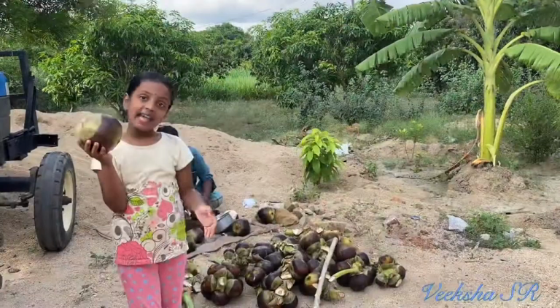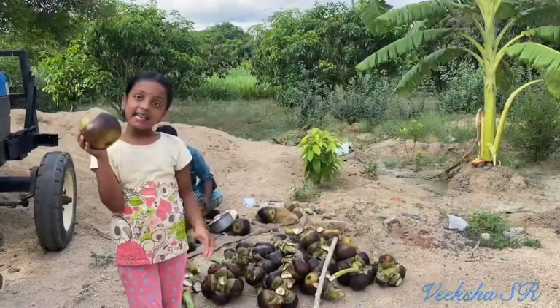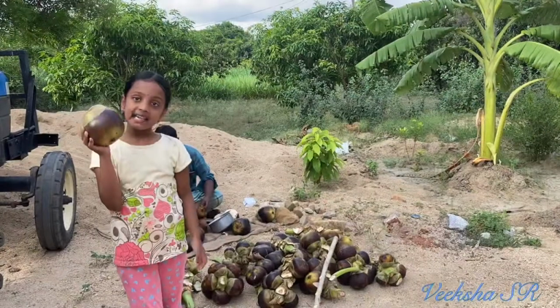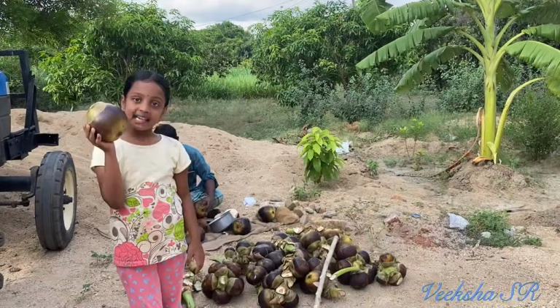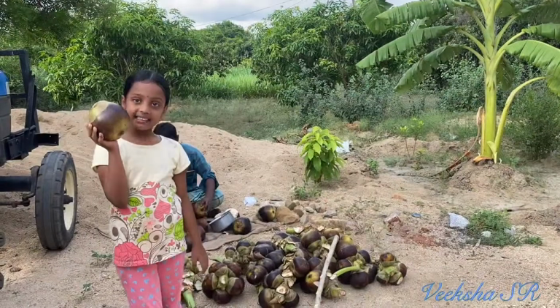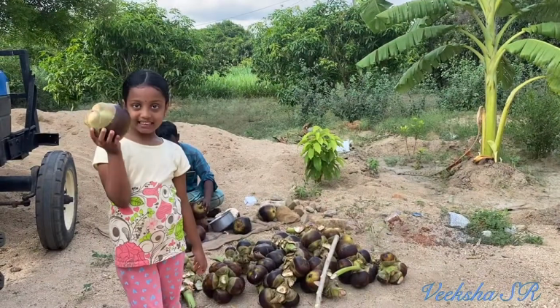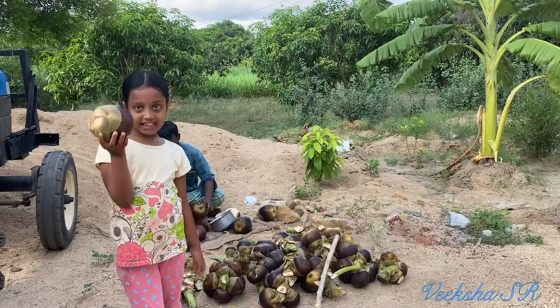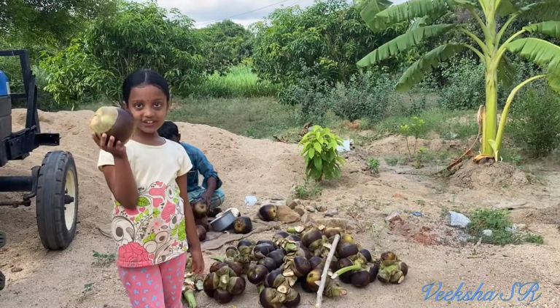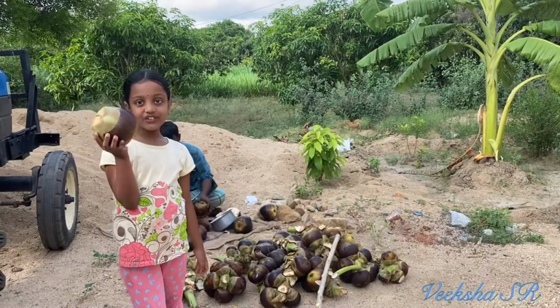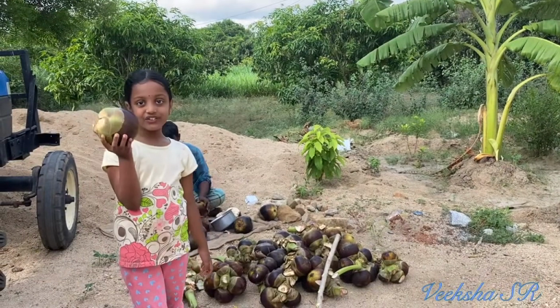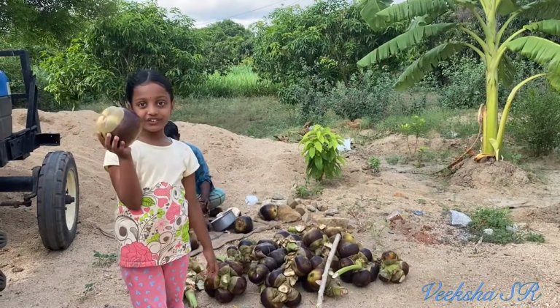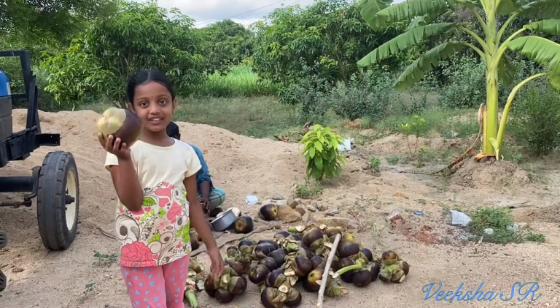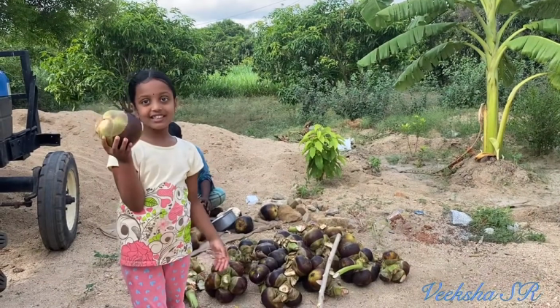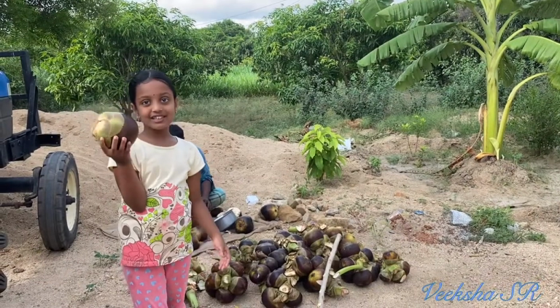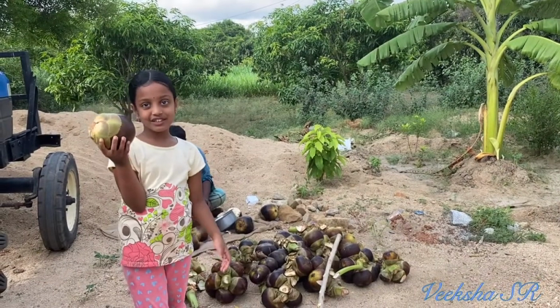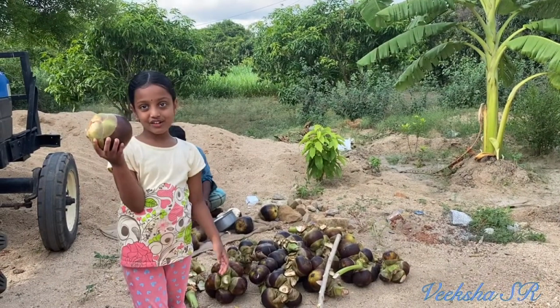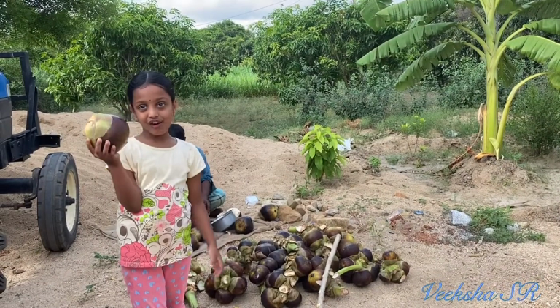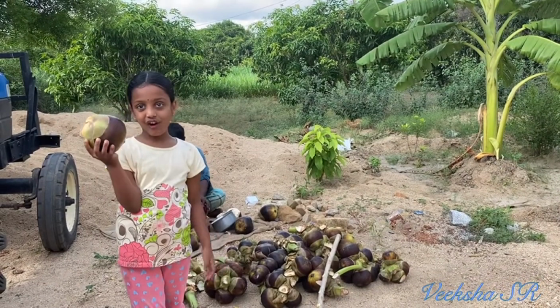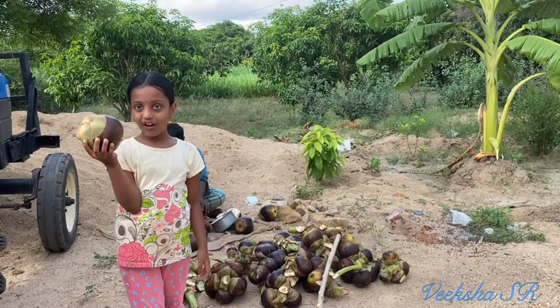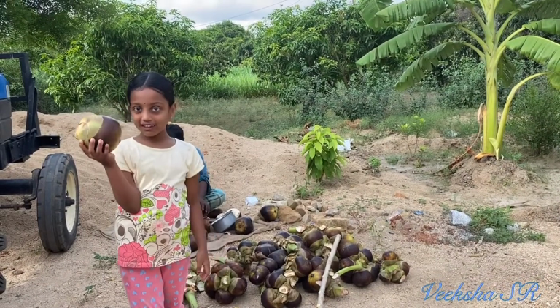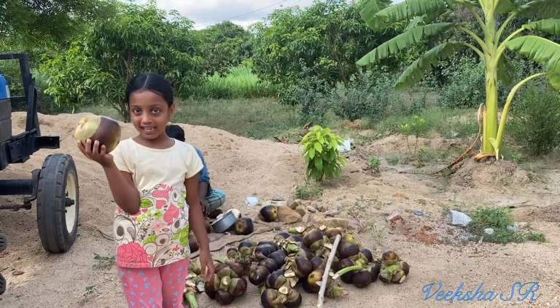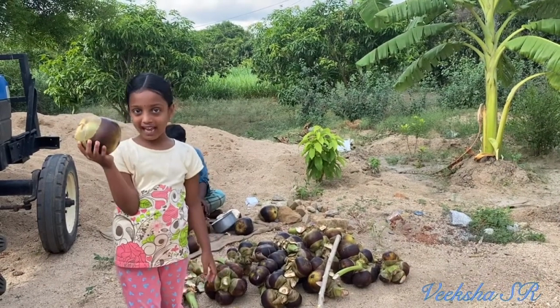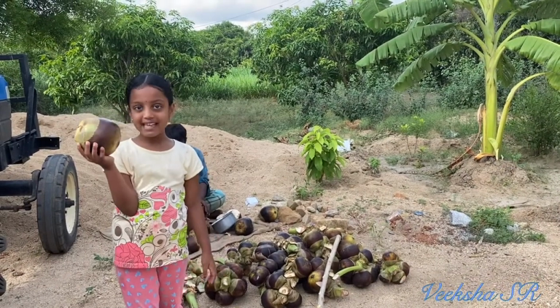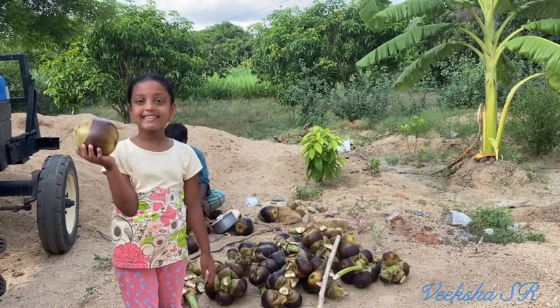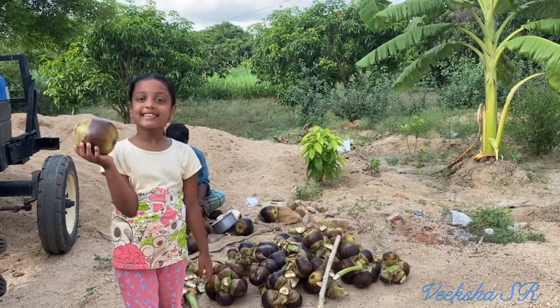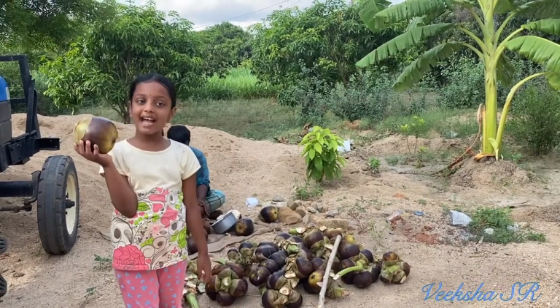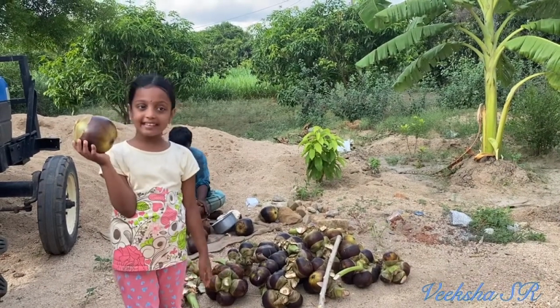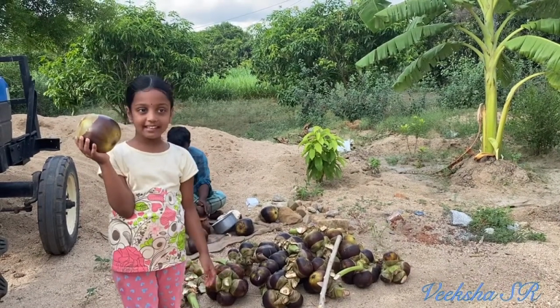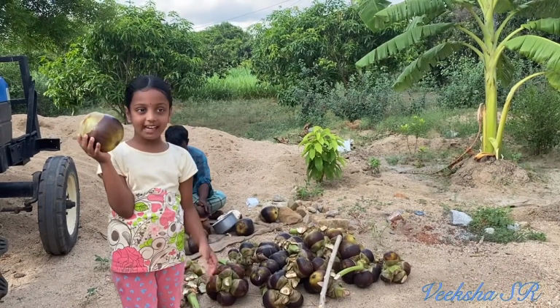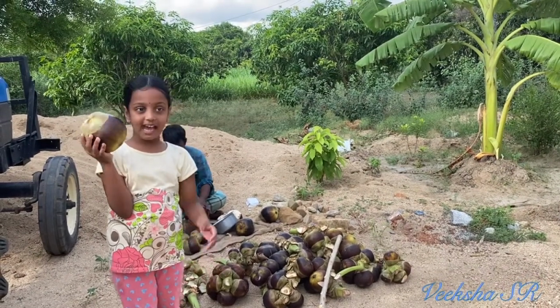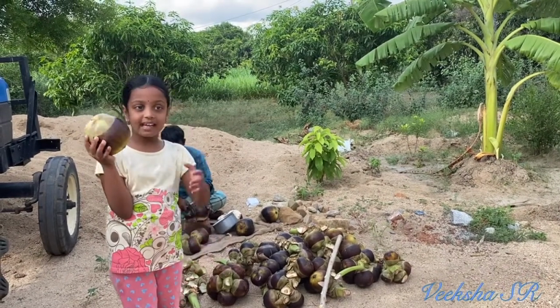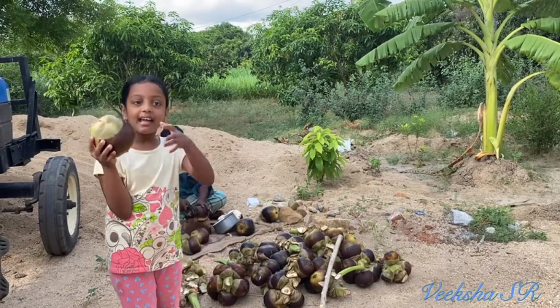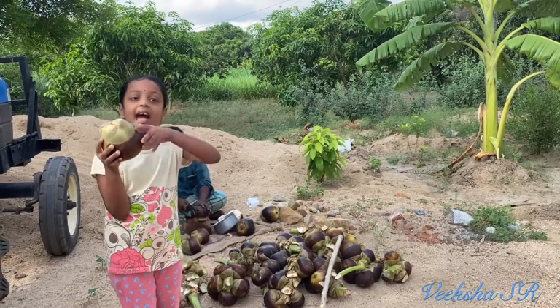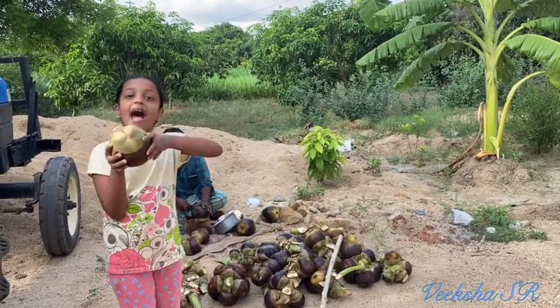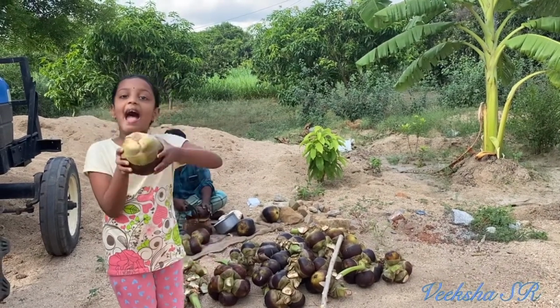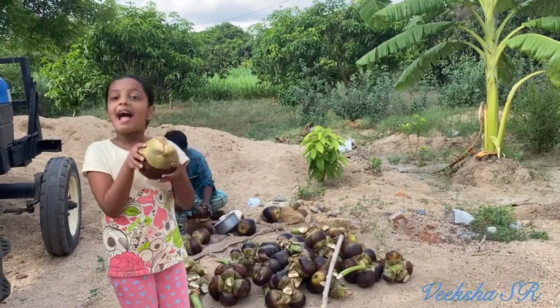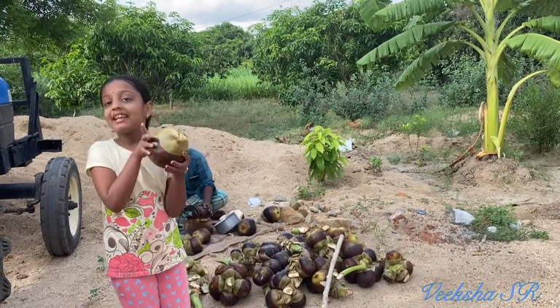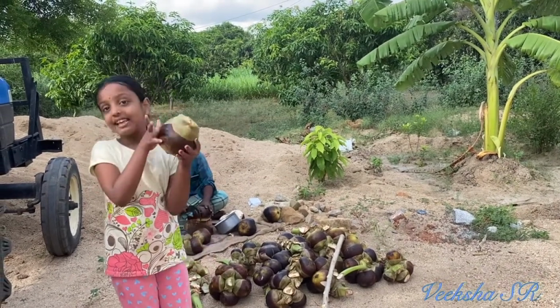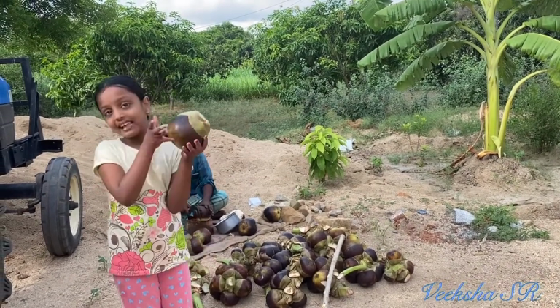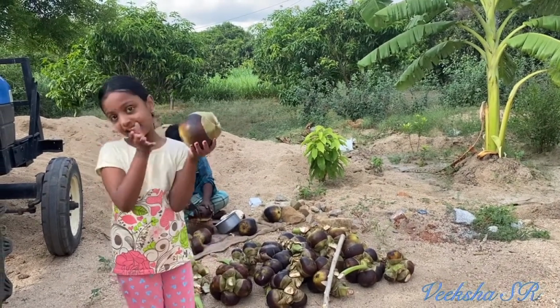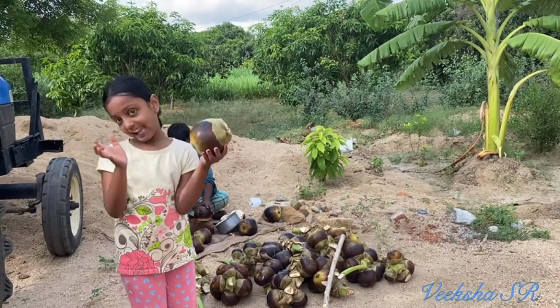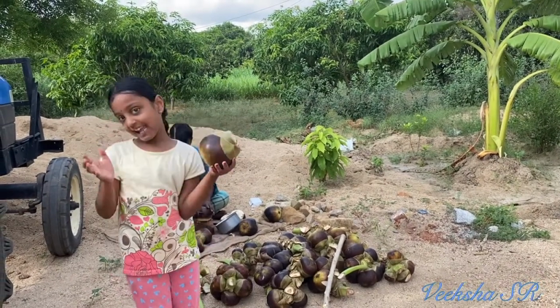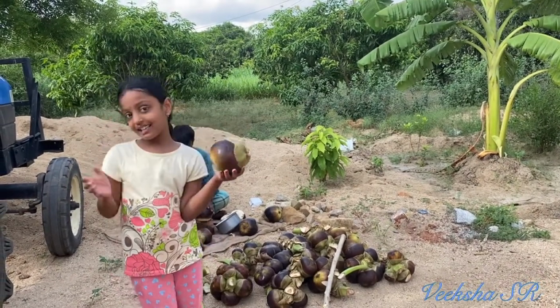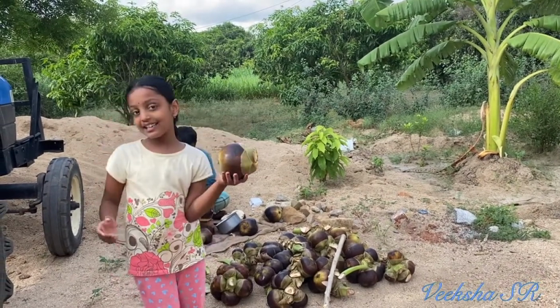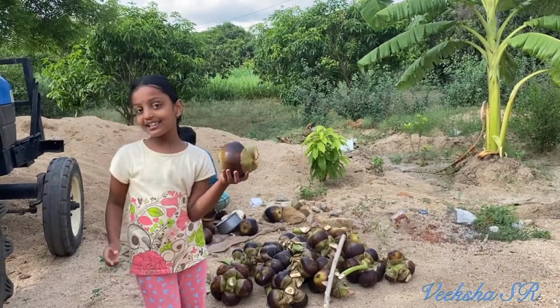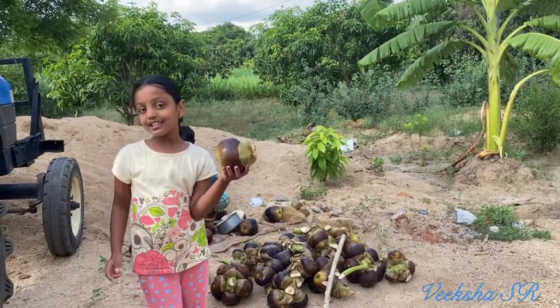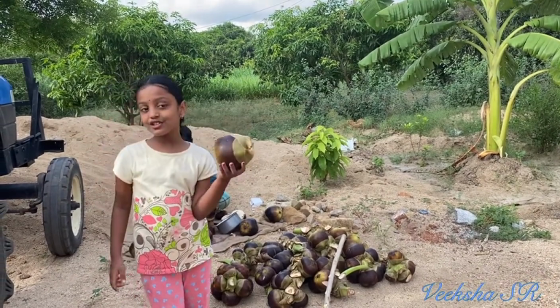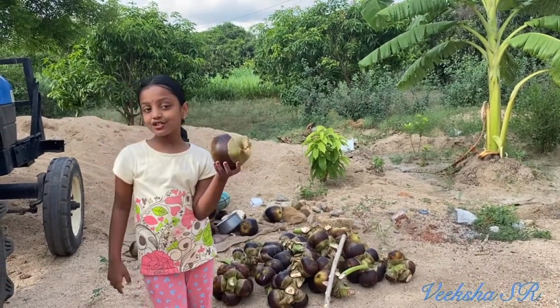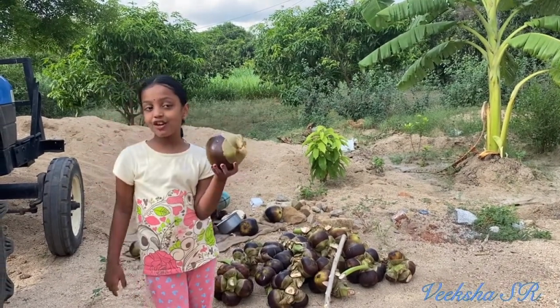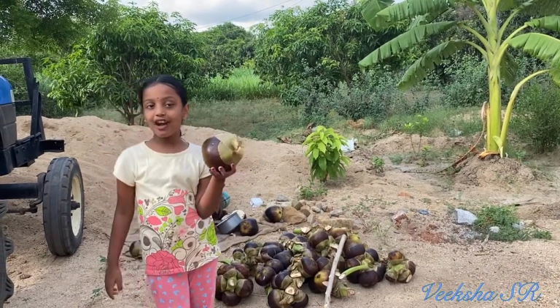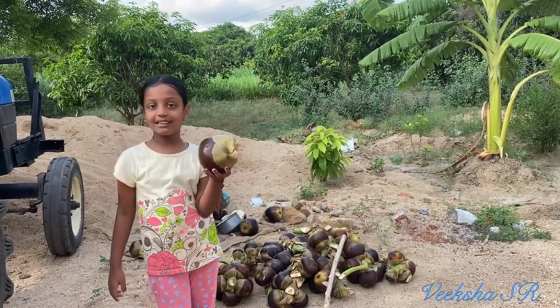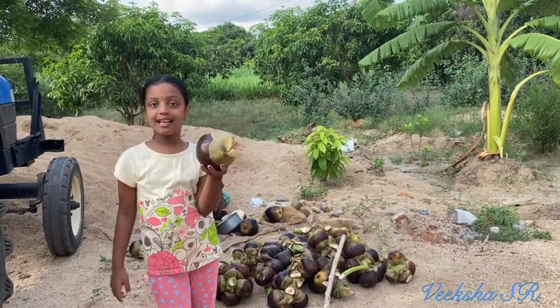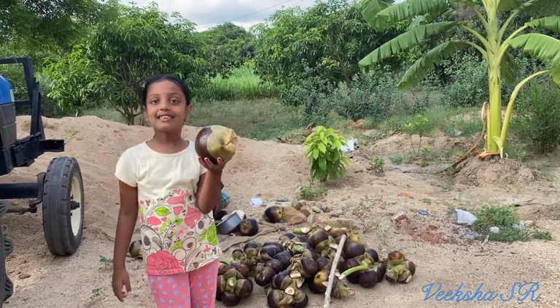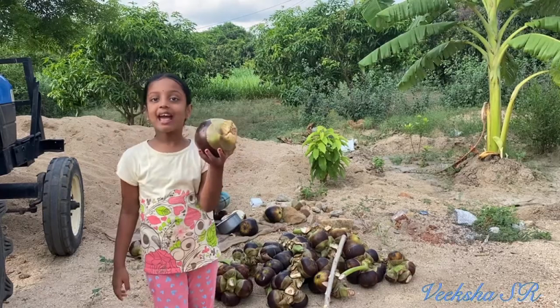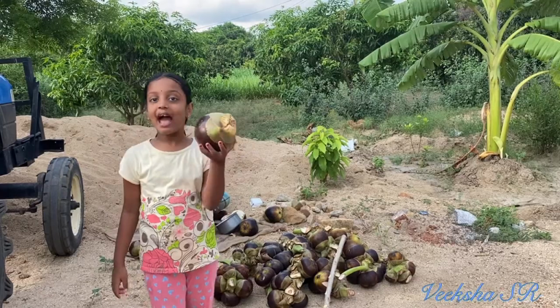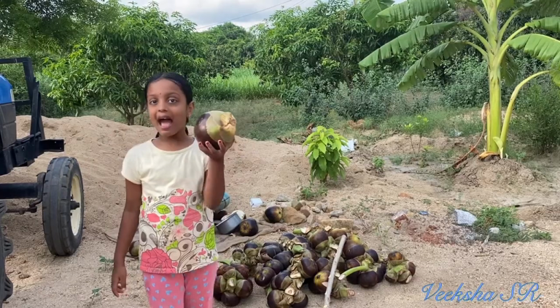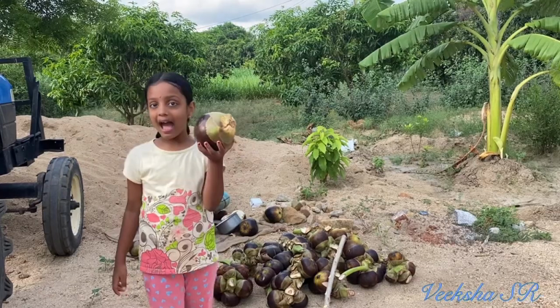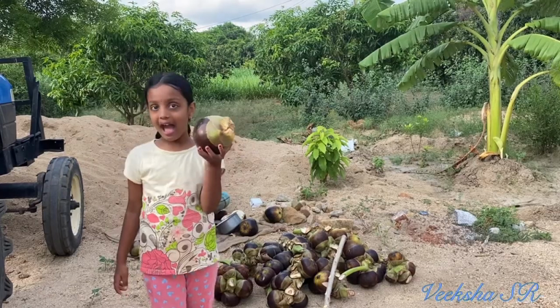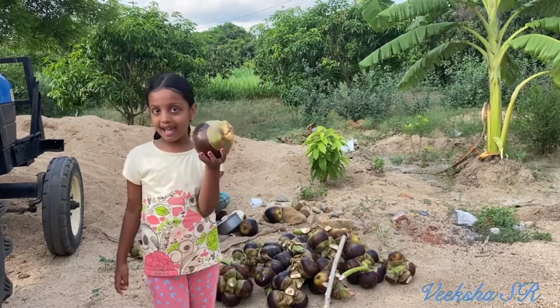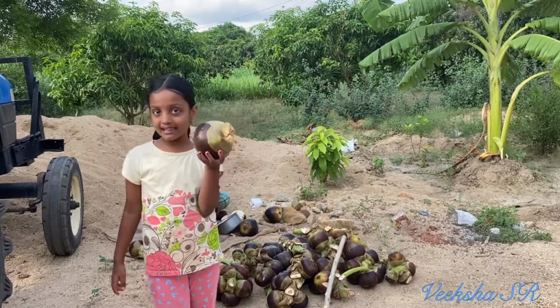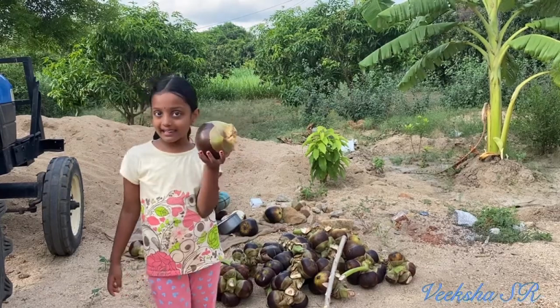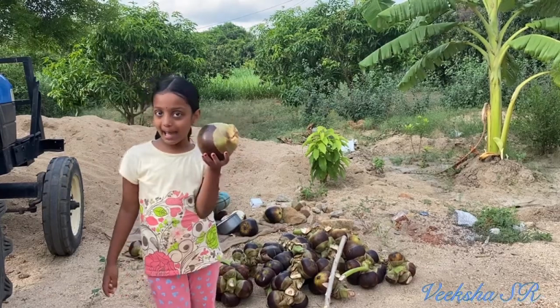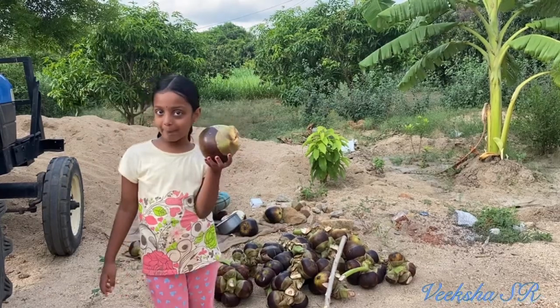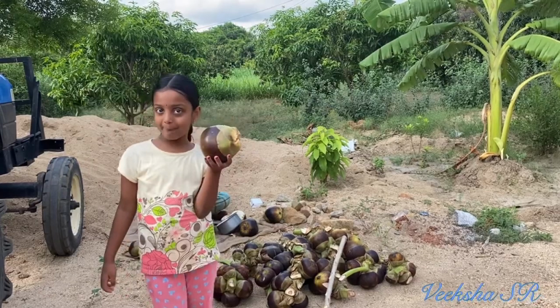In Telugu, it is called as Tati Cat. And in English, it is called as Ice Apple.